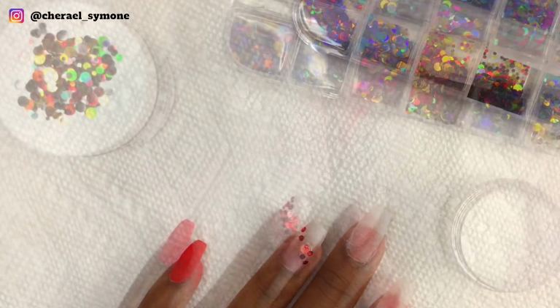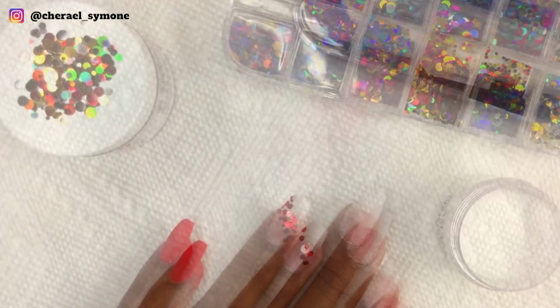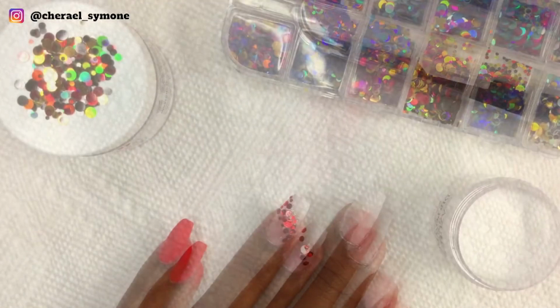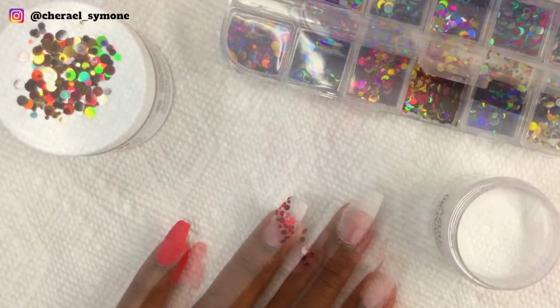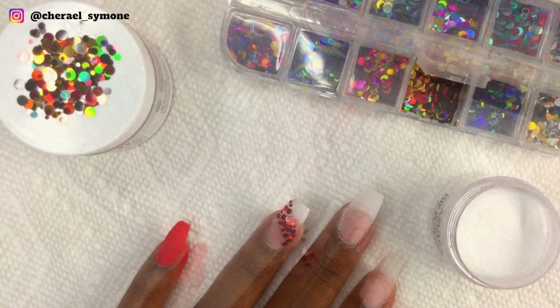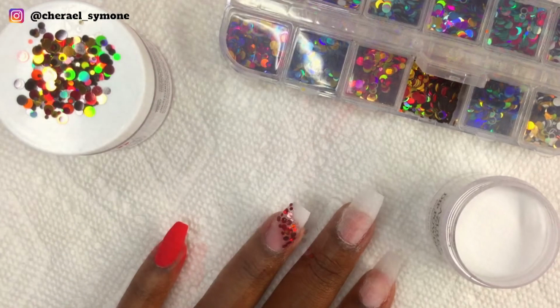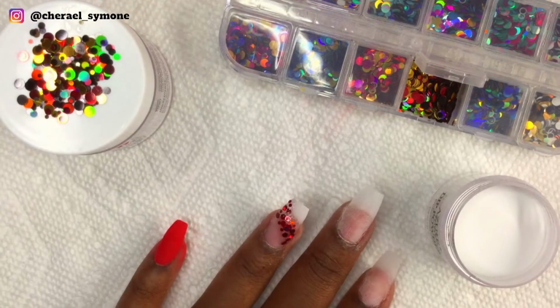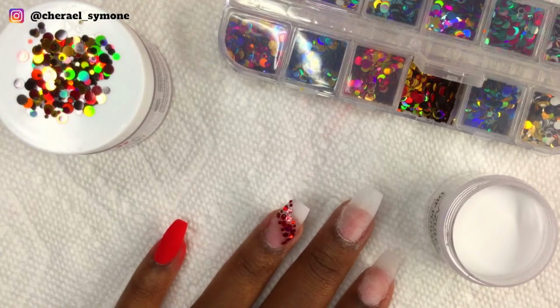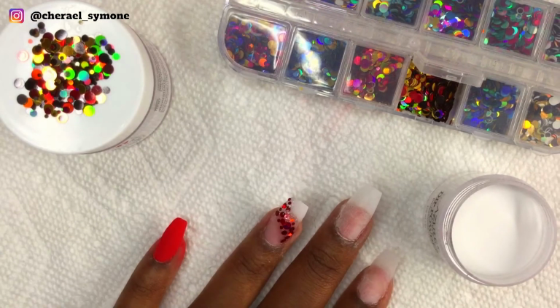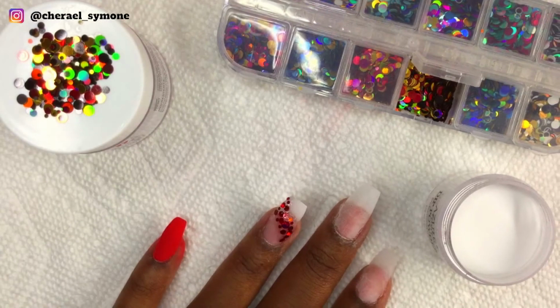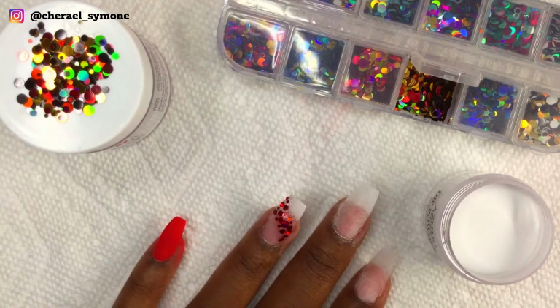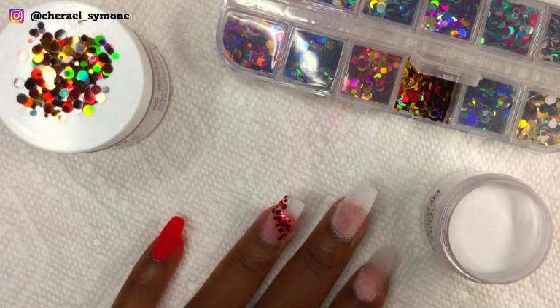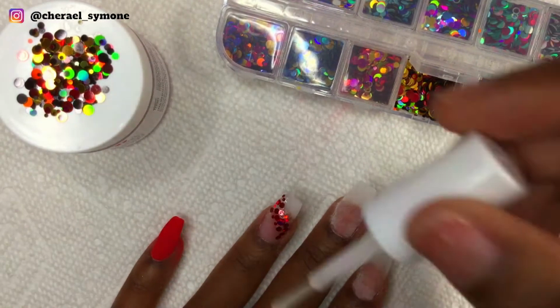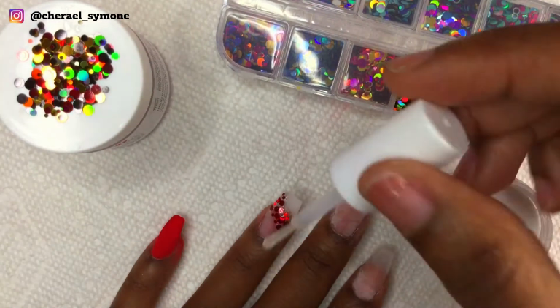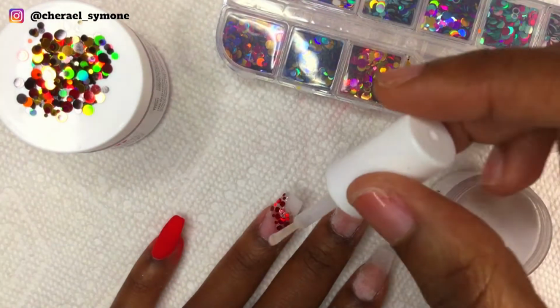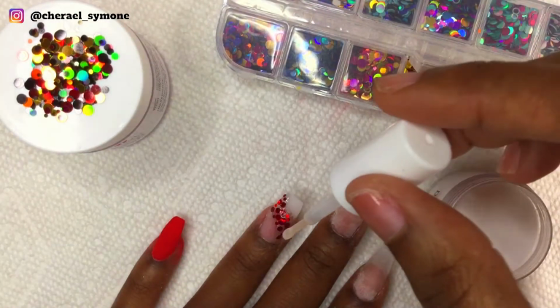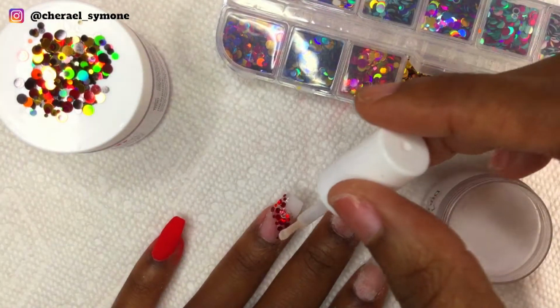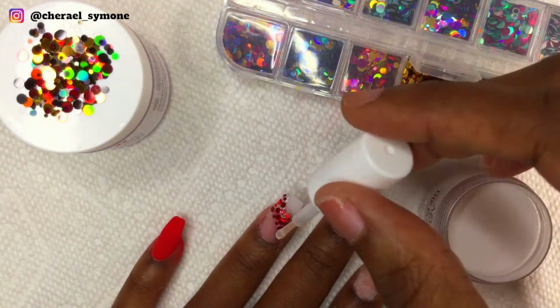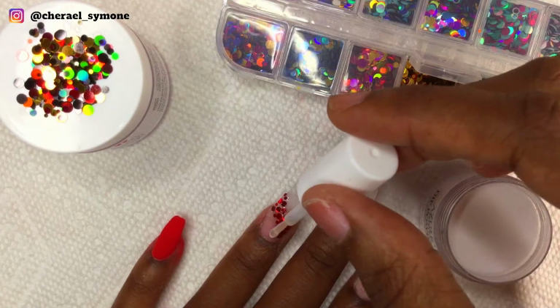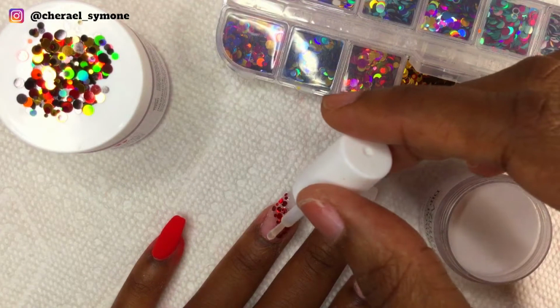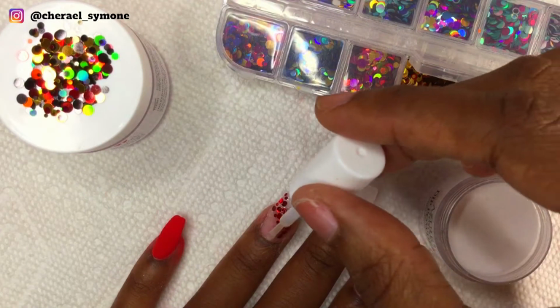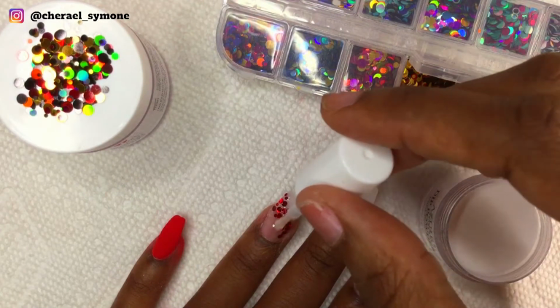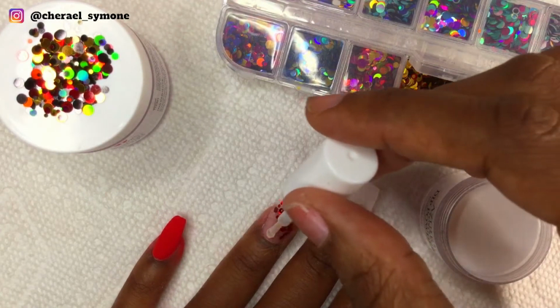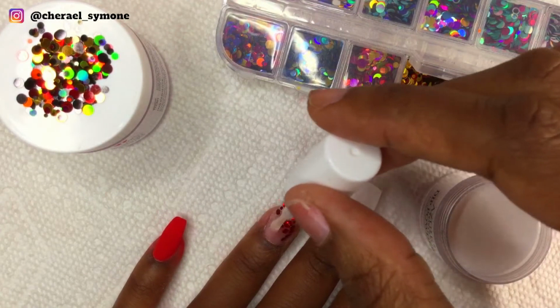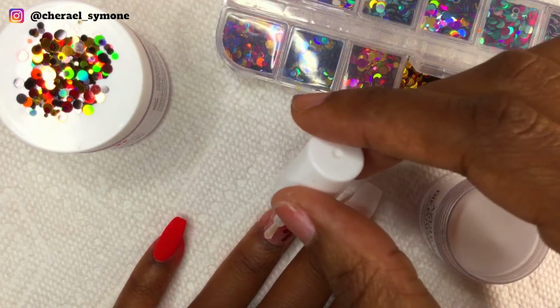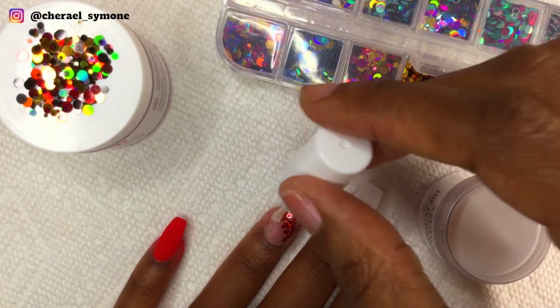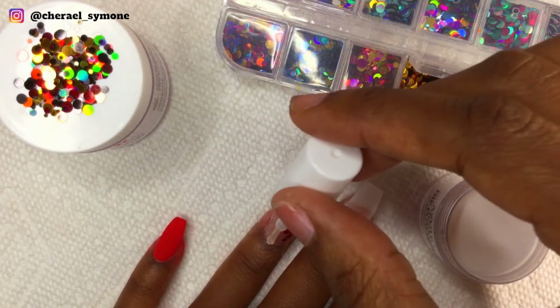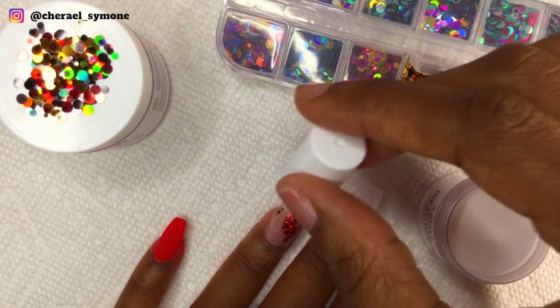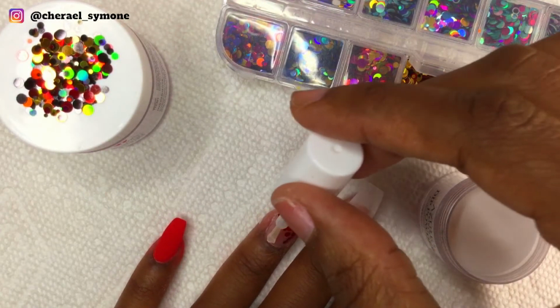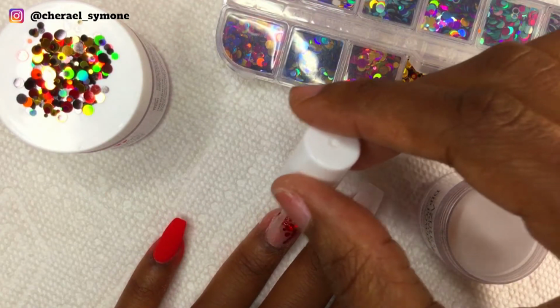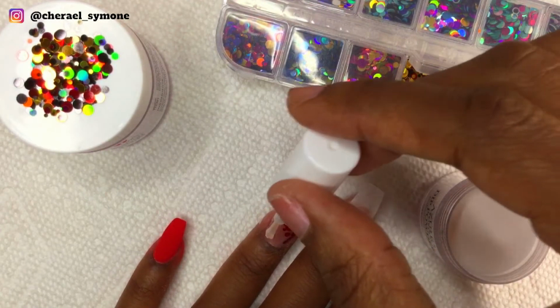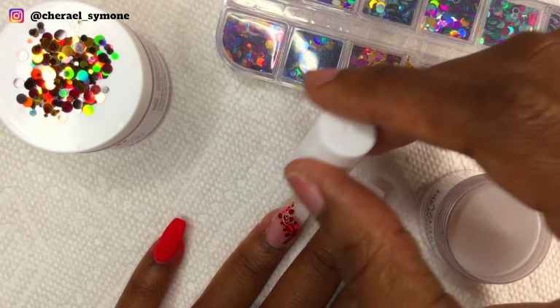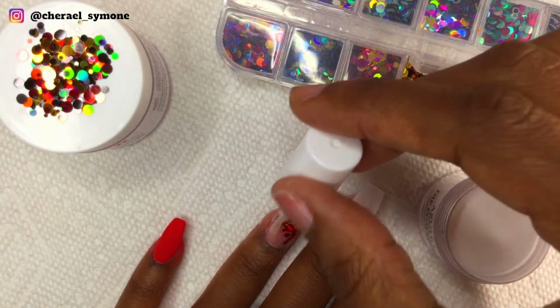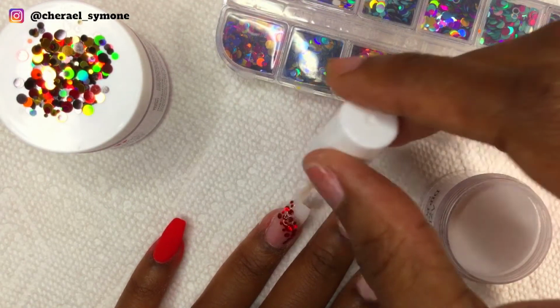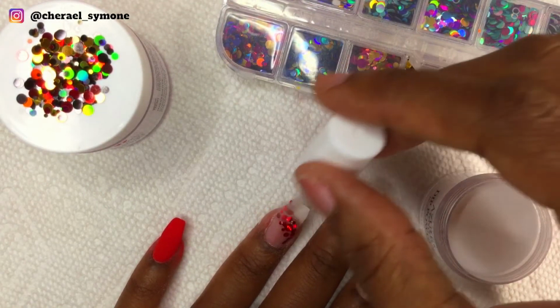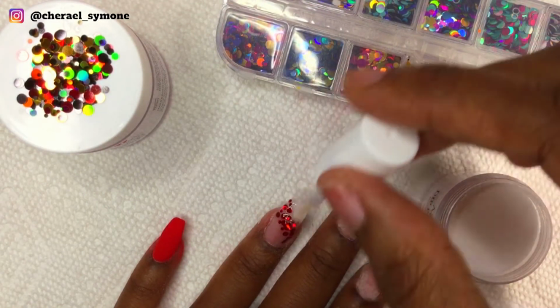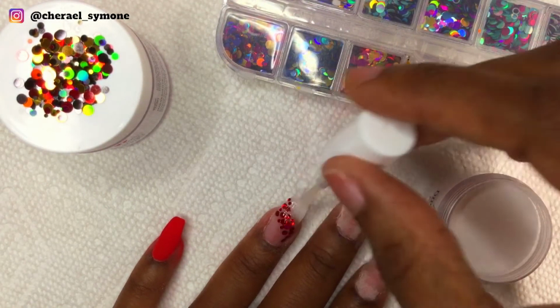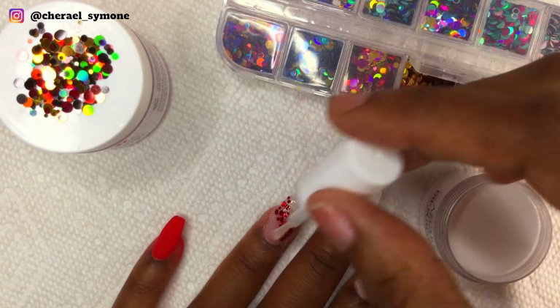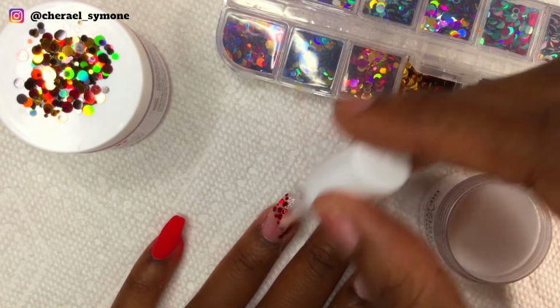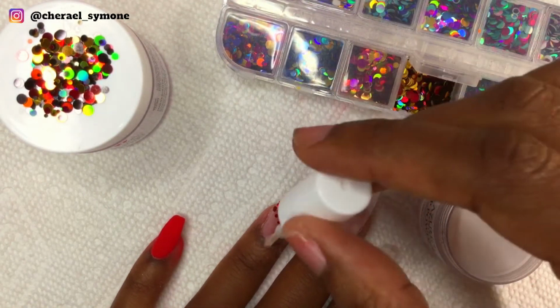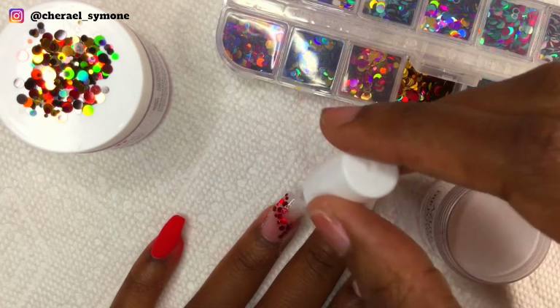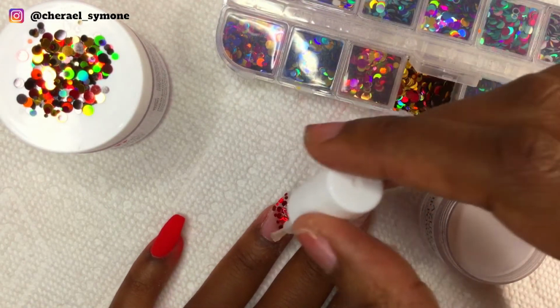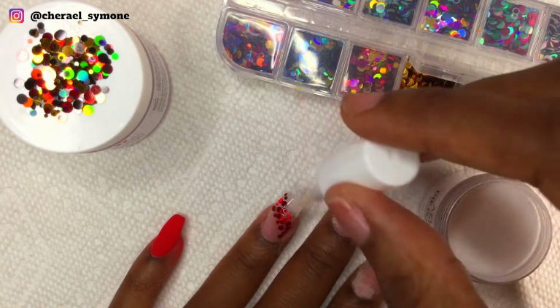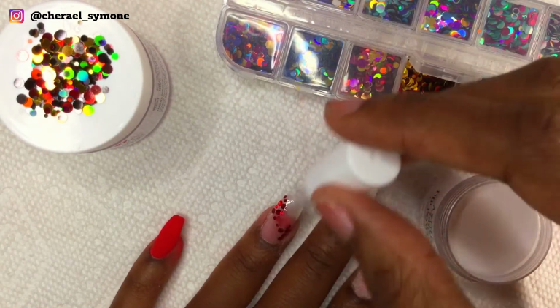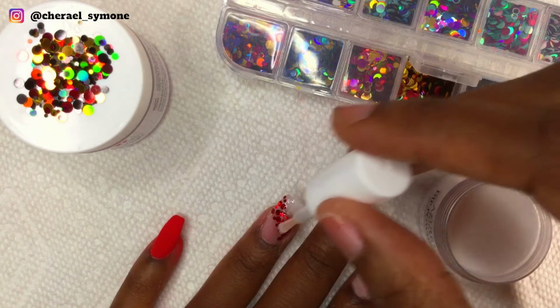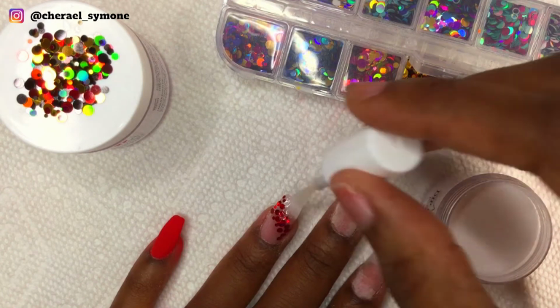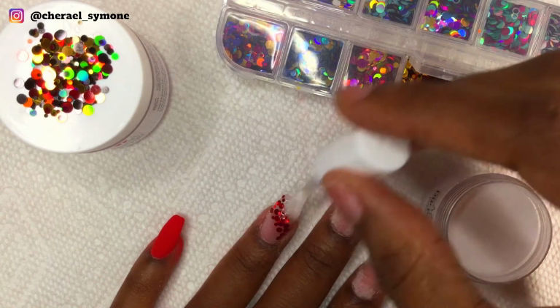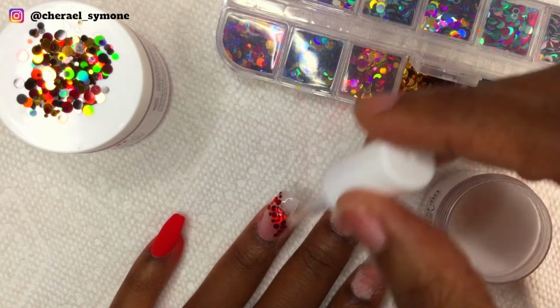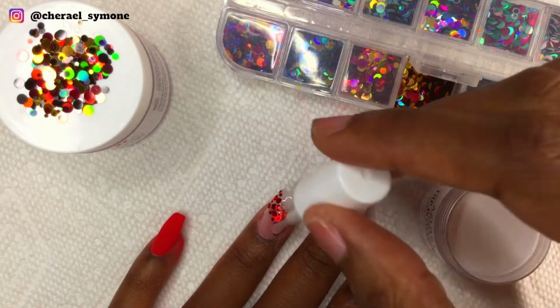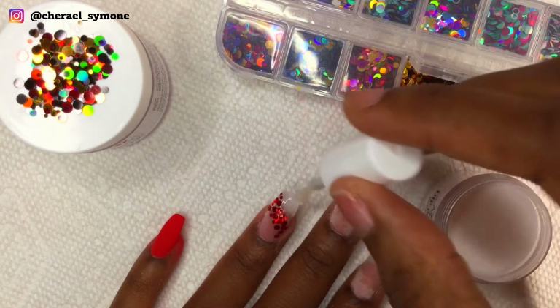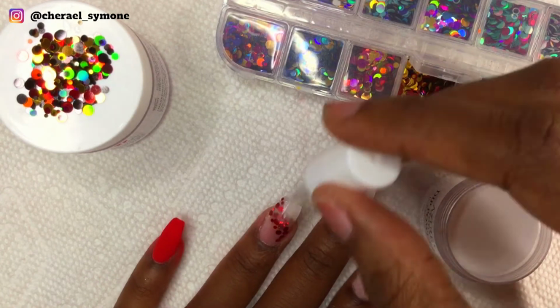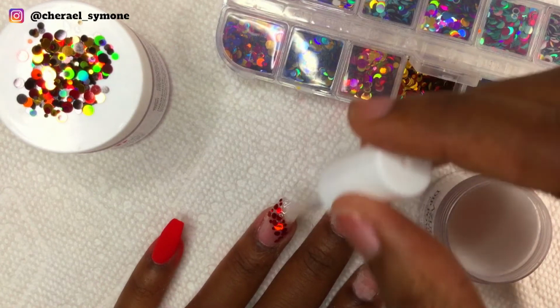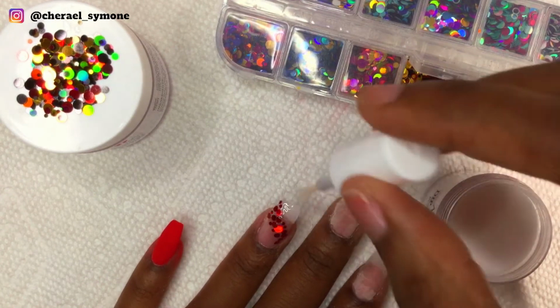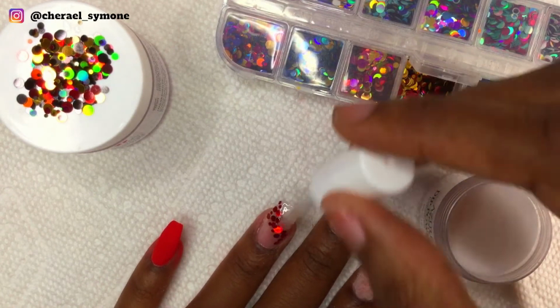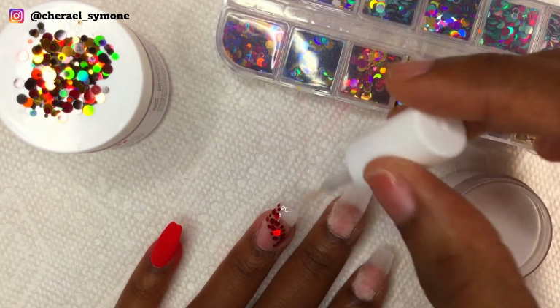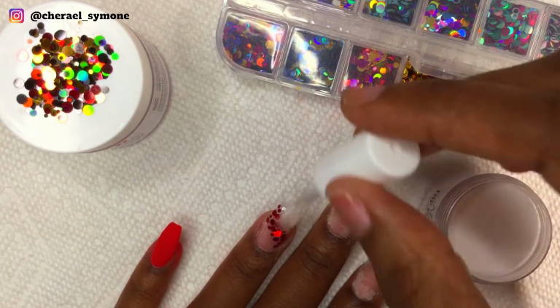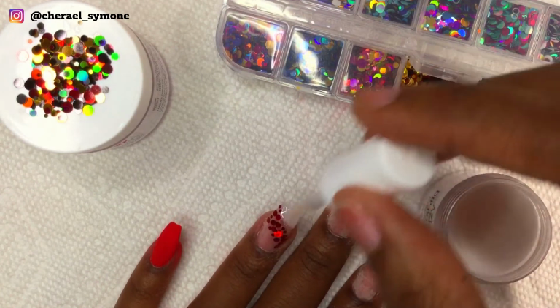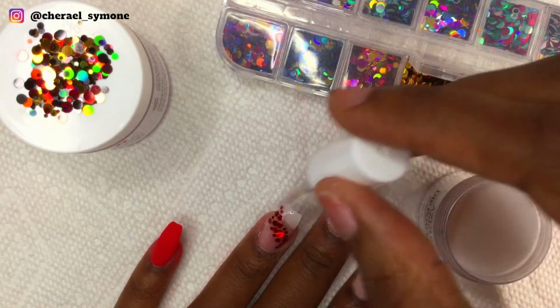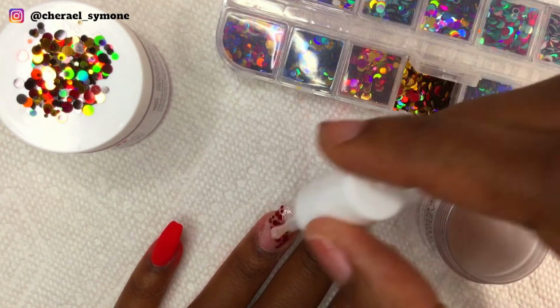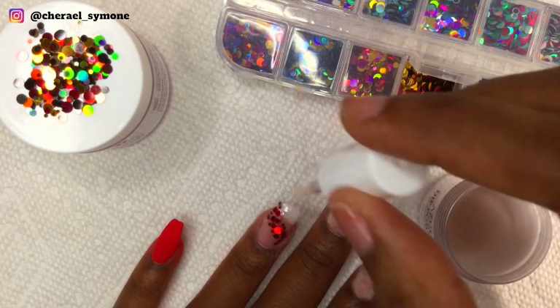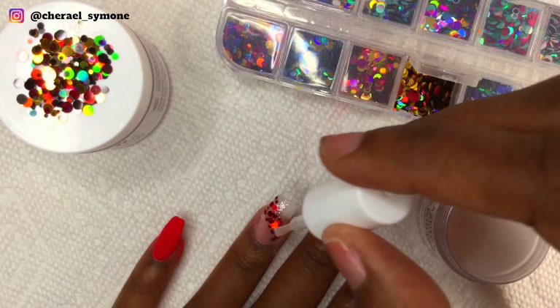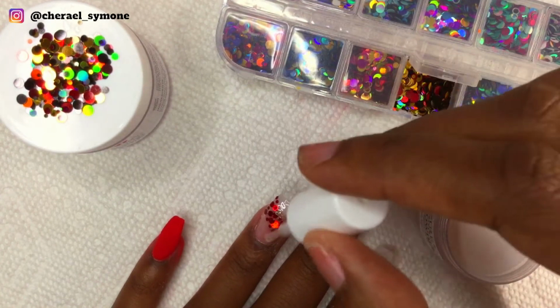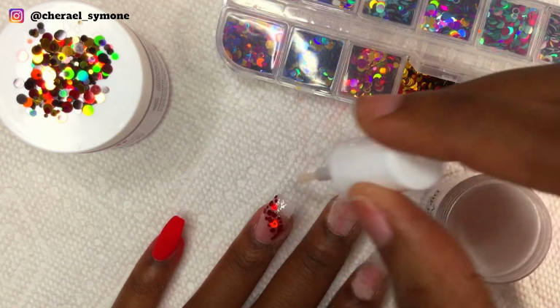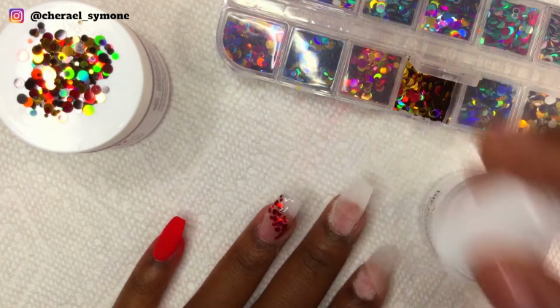Then I encapsulated the nail with just one layer of clear dip powder and then placed activator on the nail.